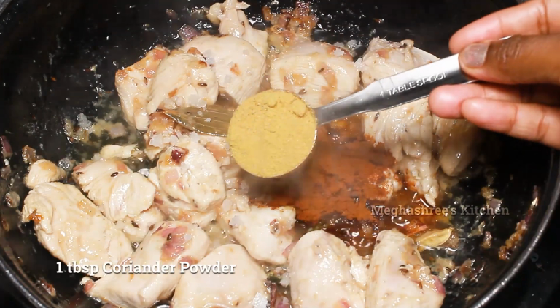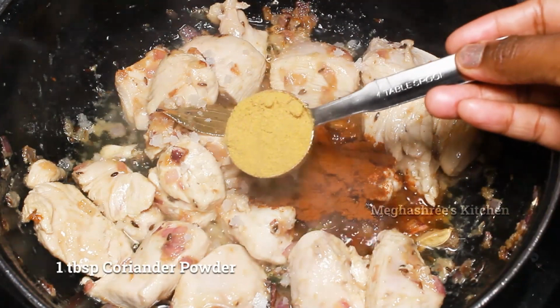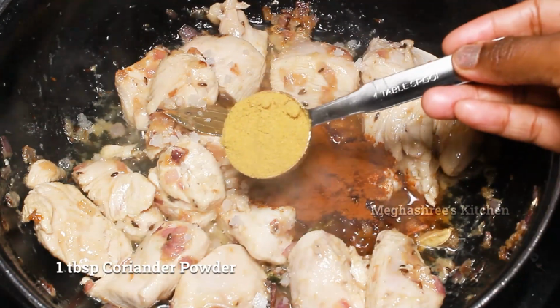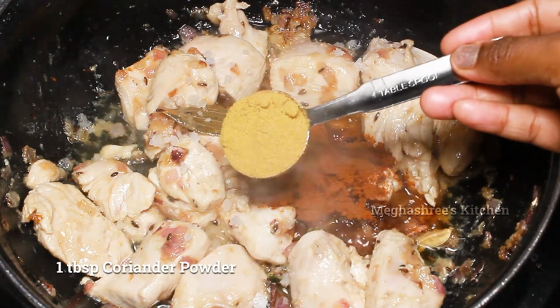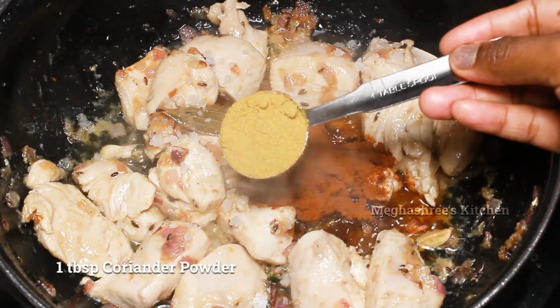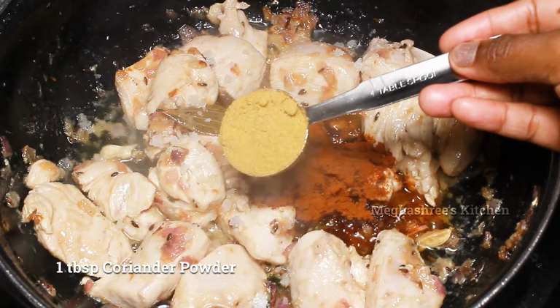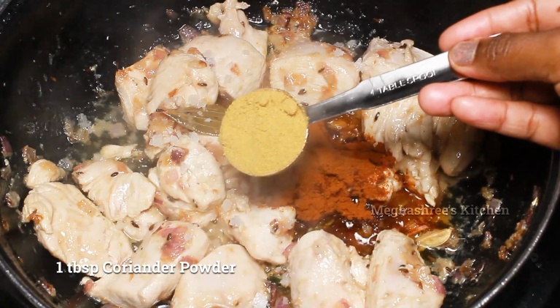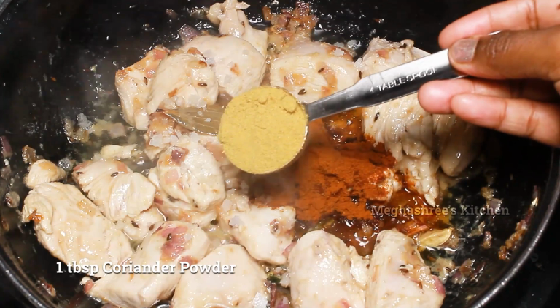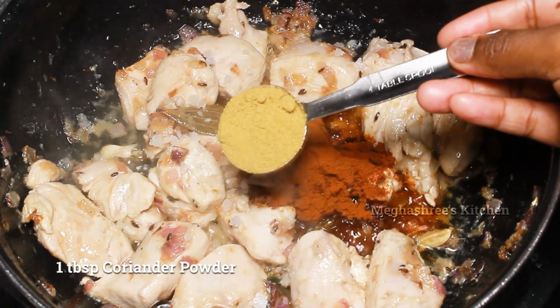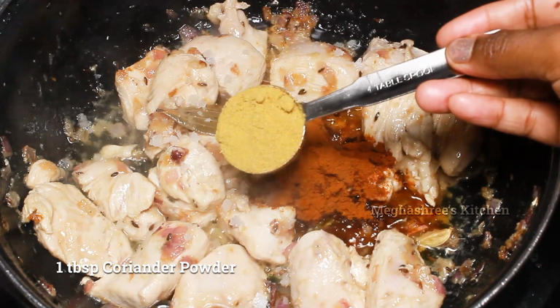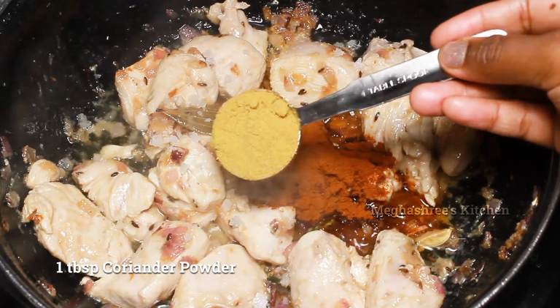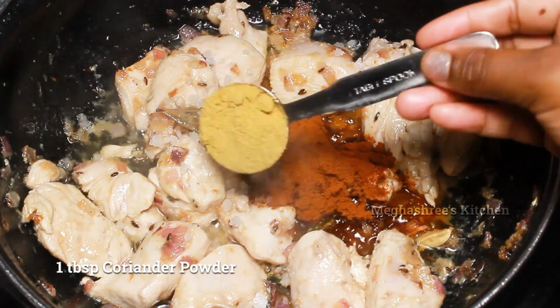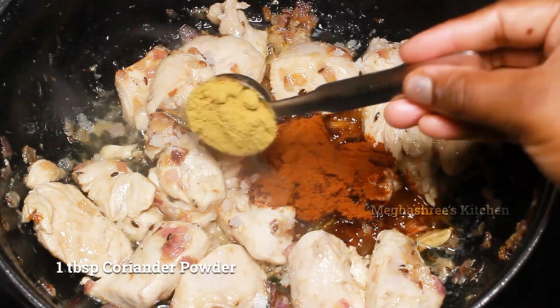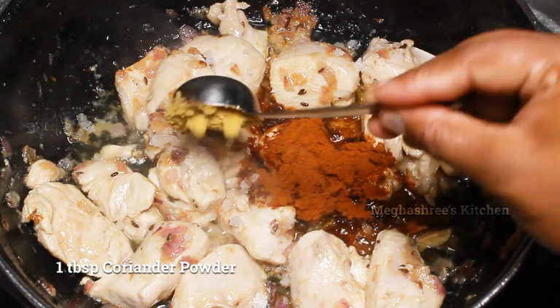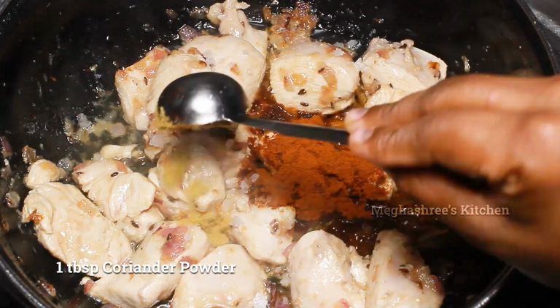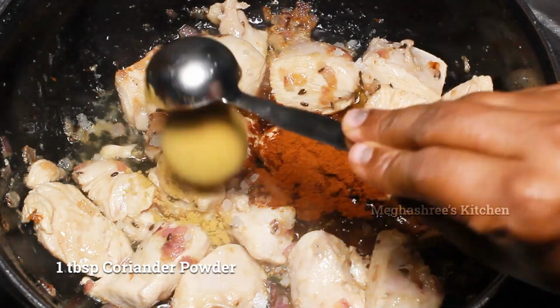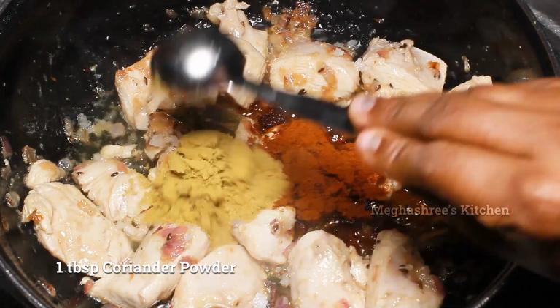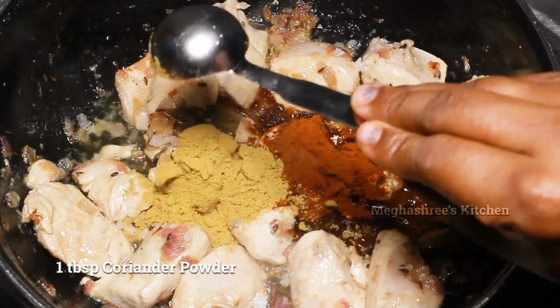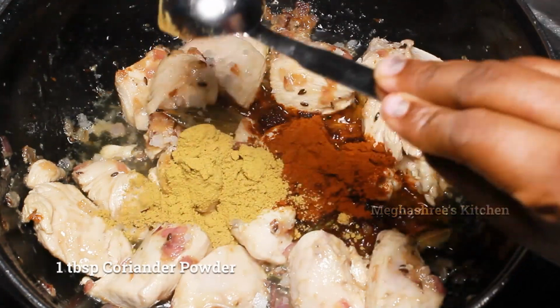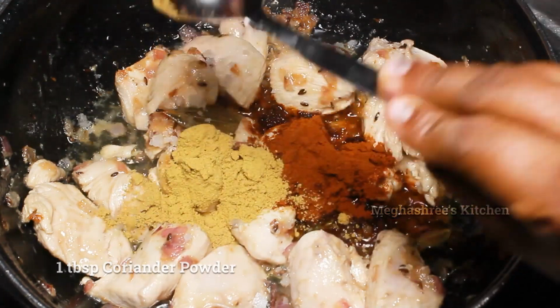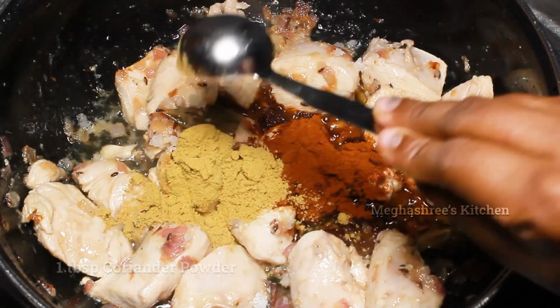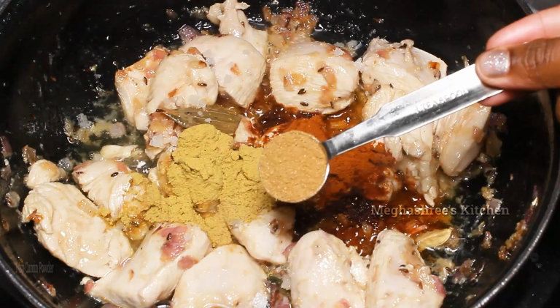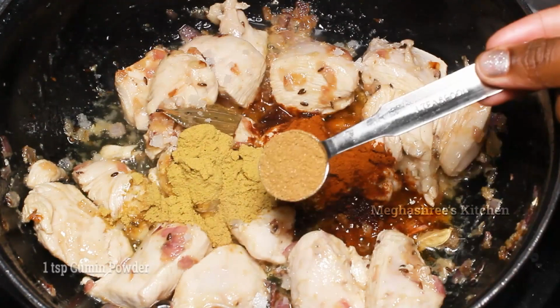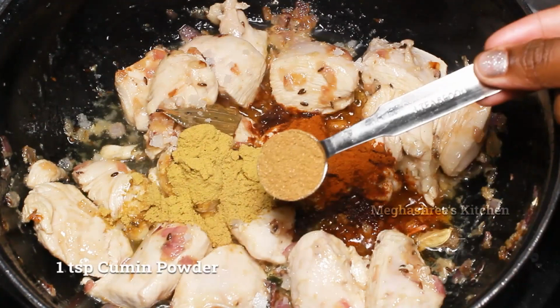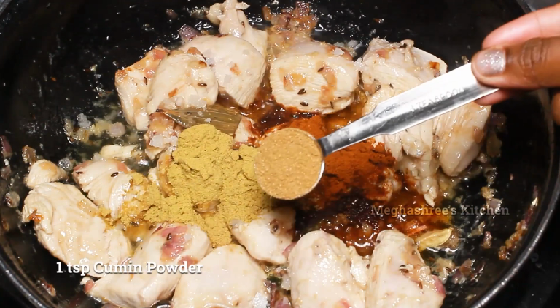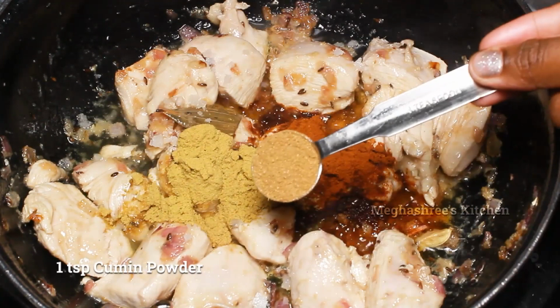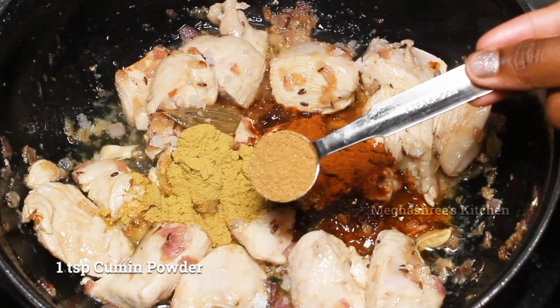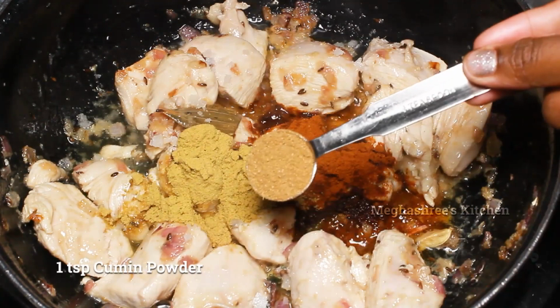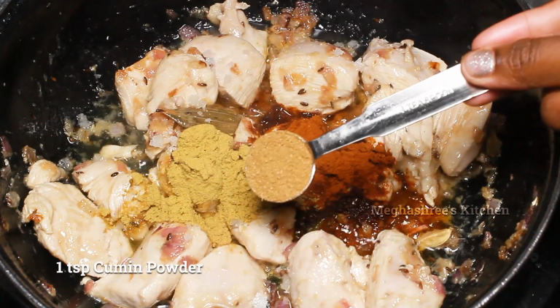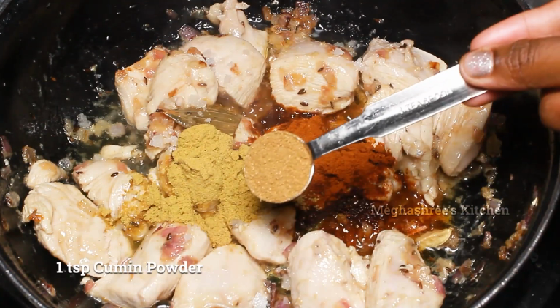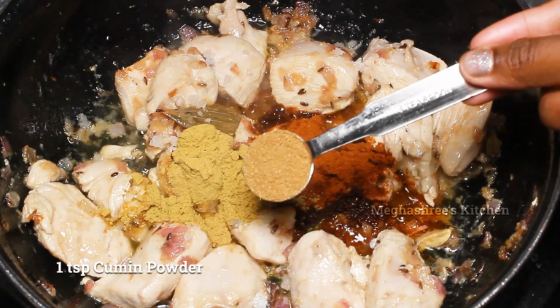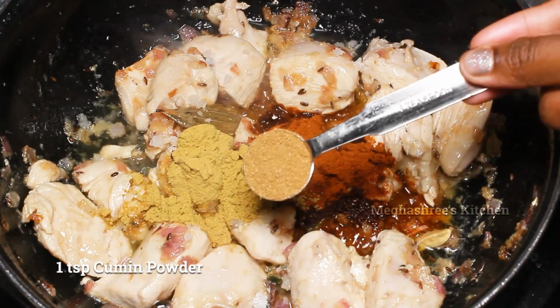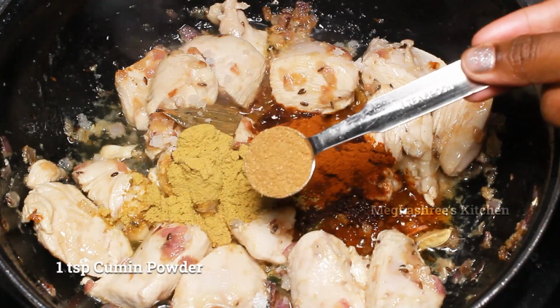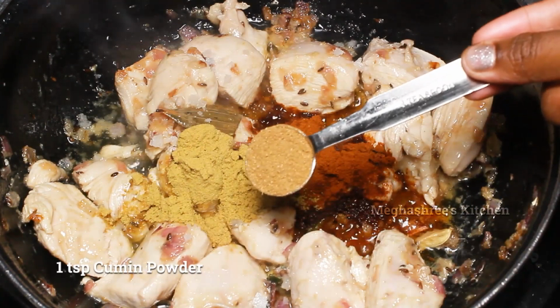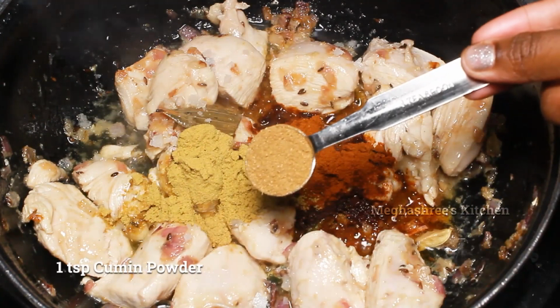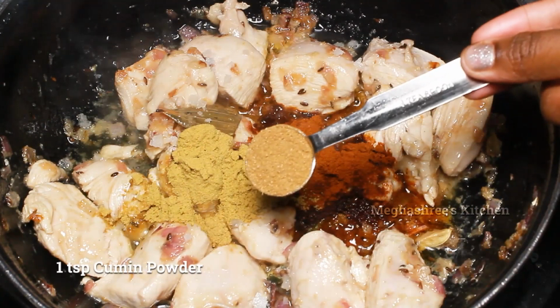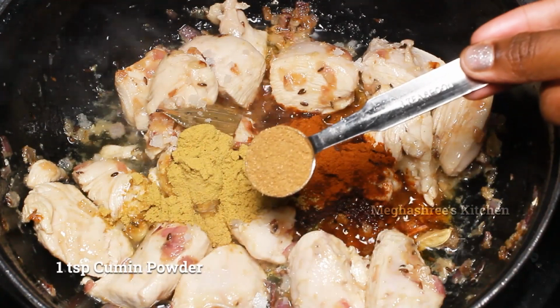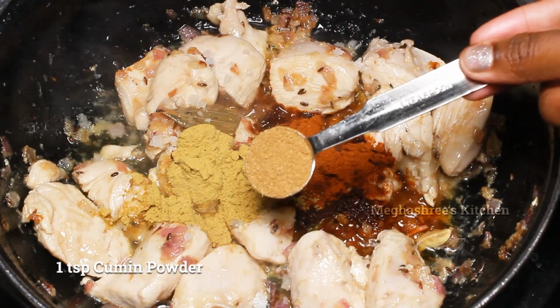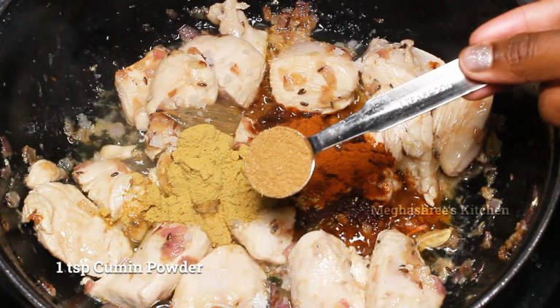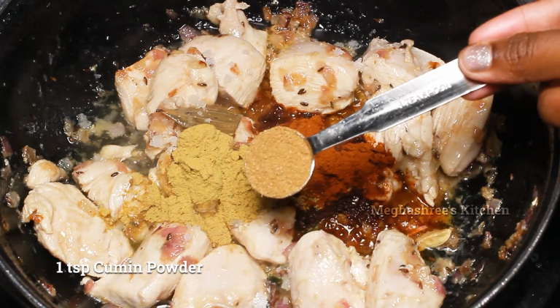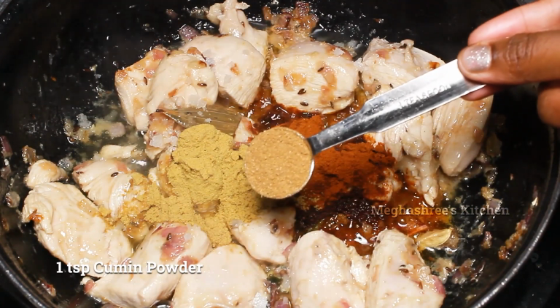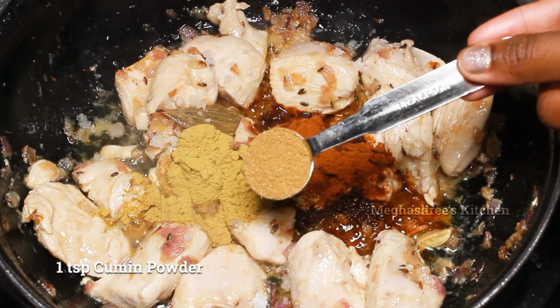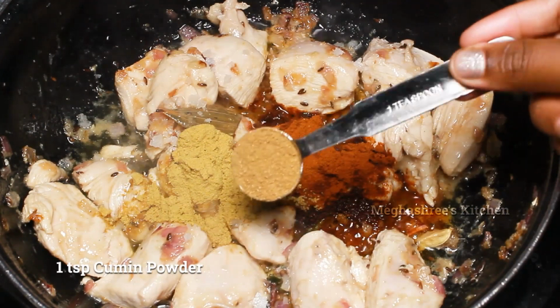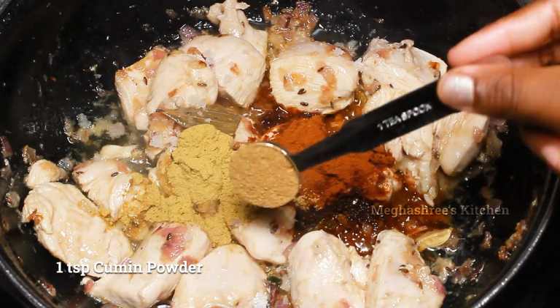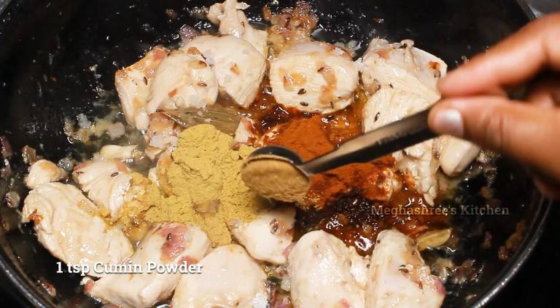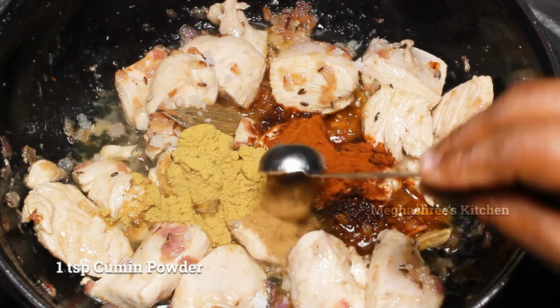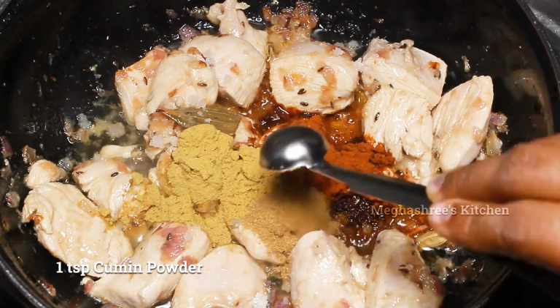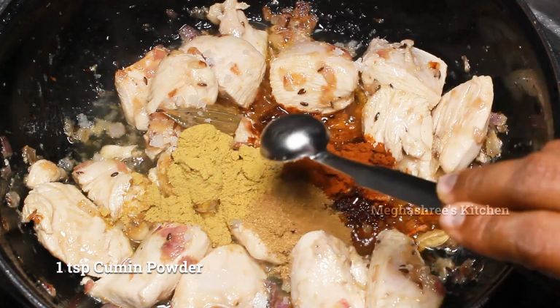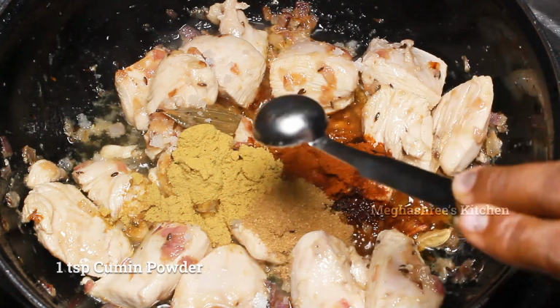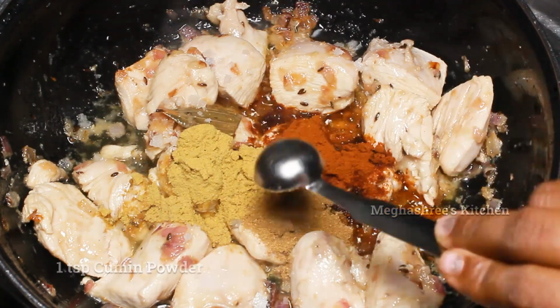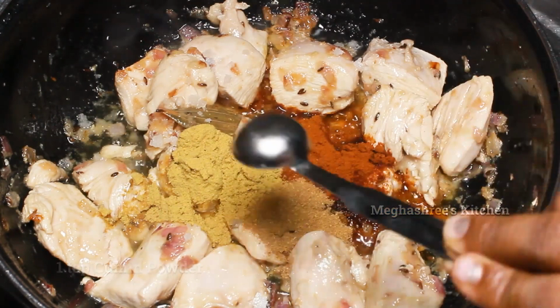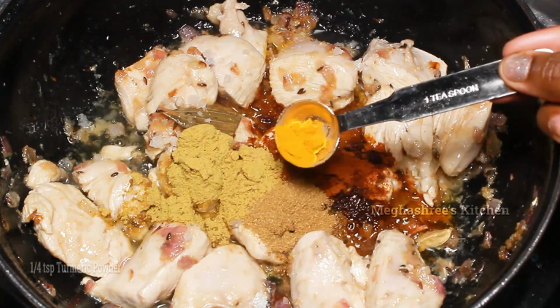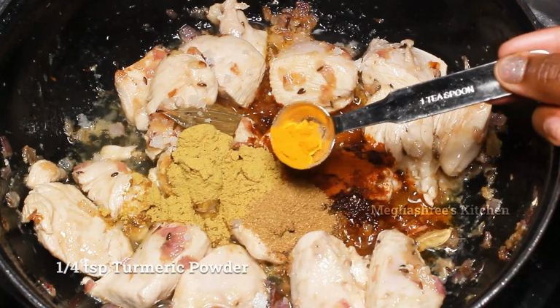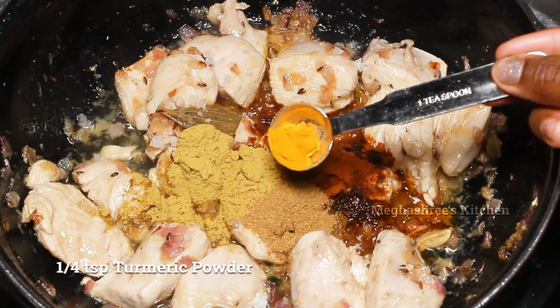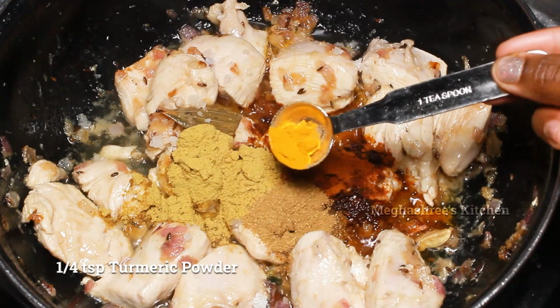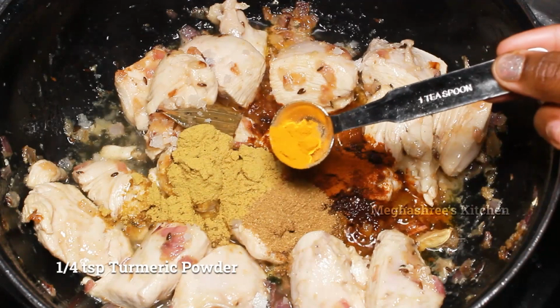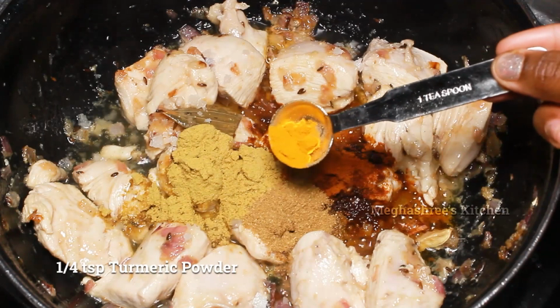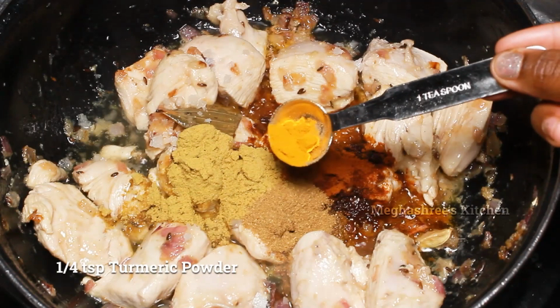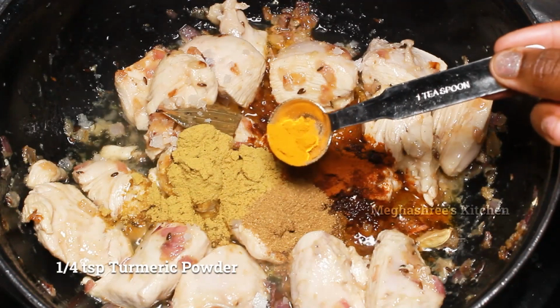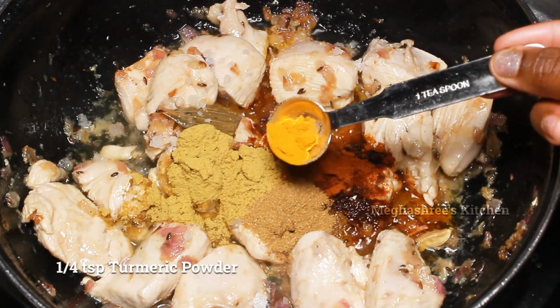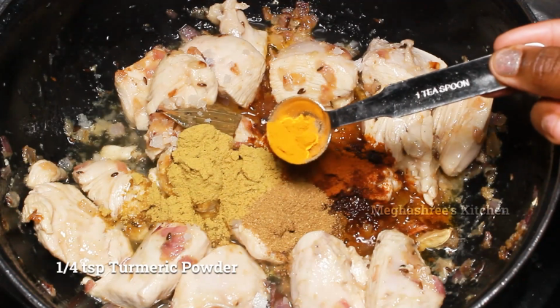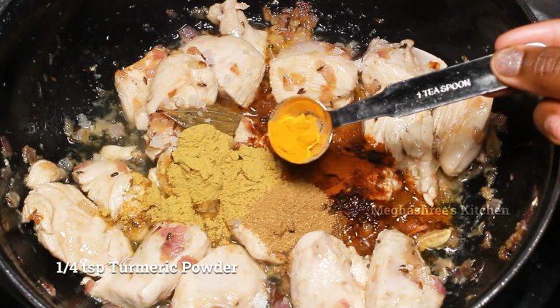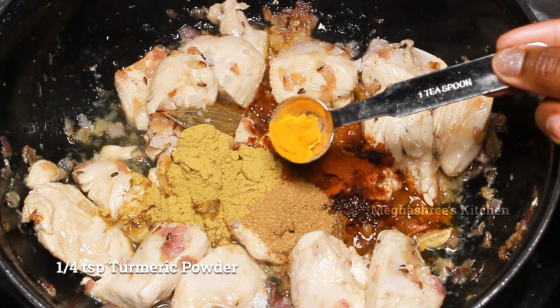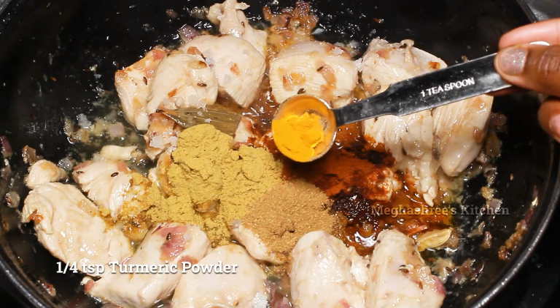Add 1 tbsp dhania powder, 1 tsp jirge powder, and 1 tsp of spice.